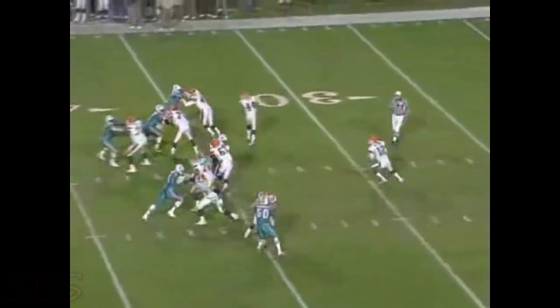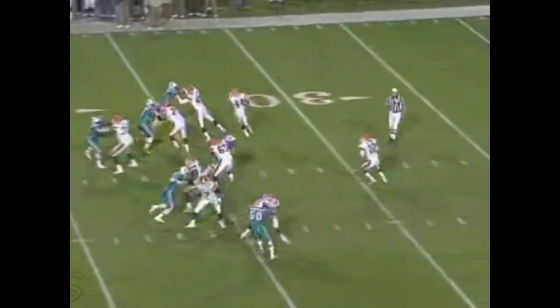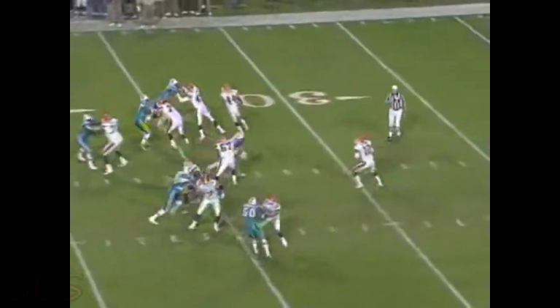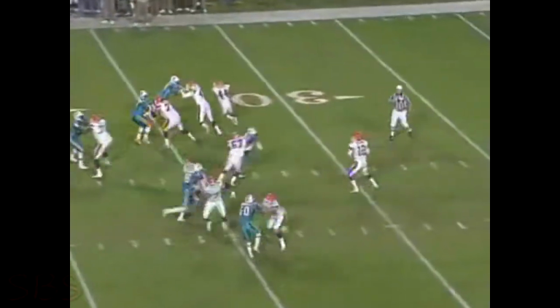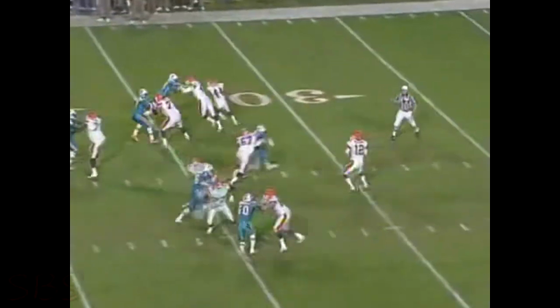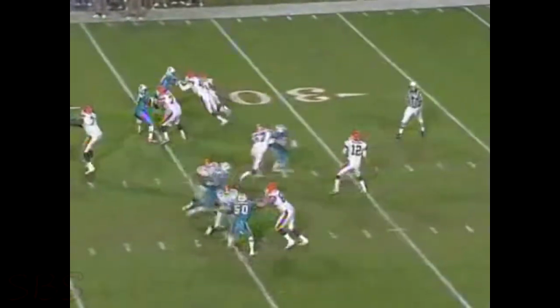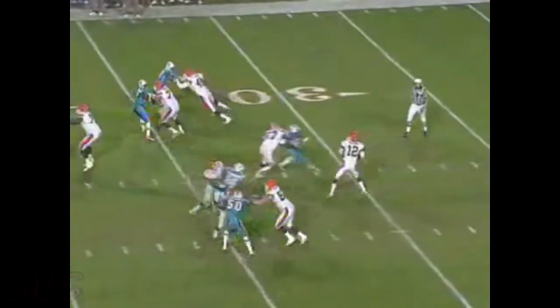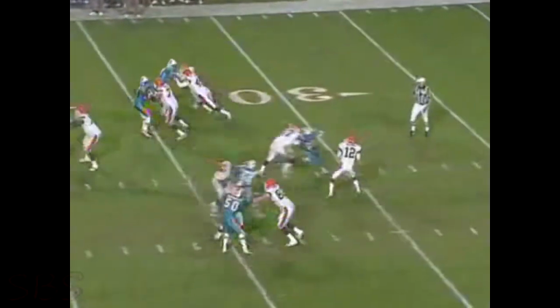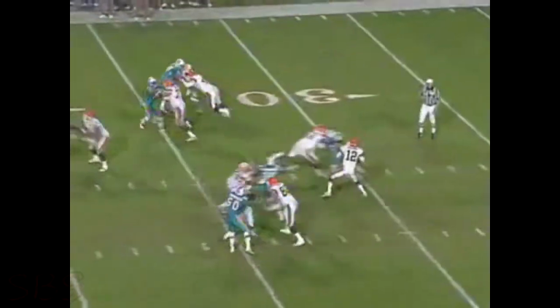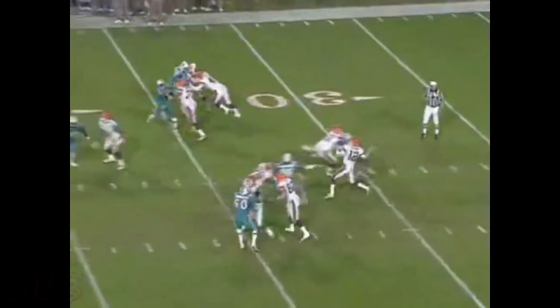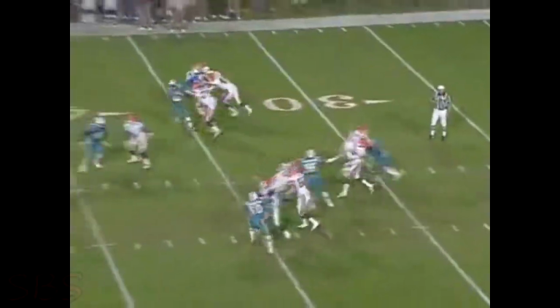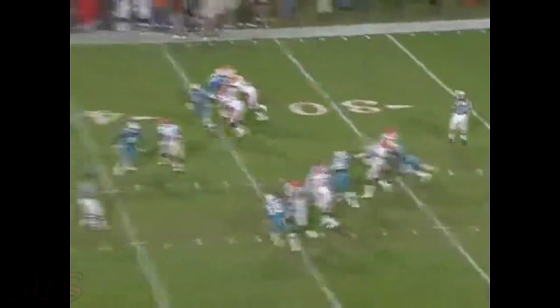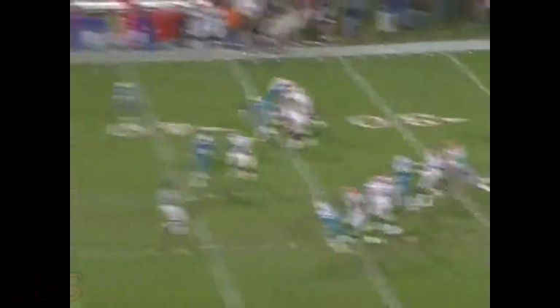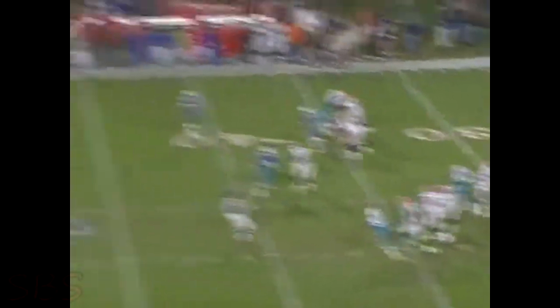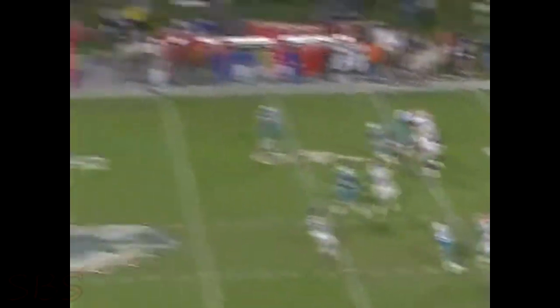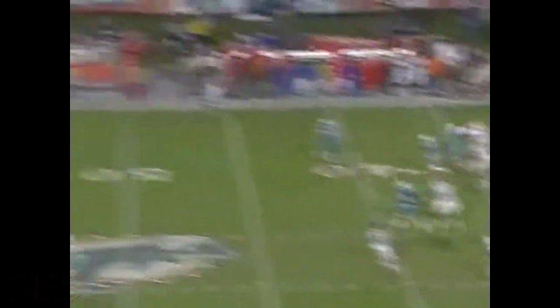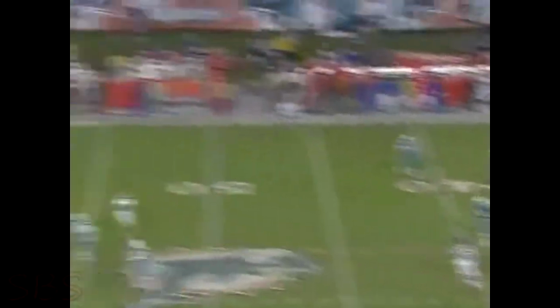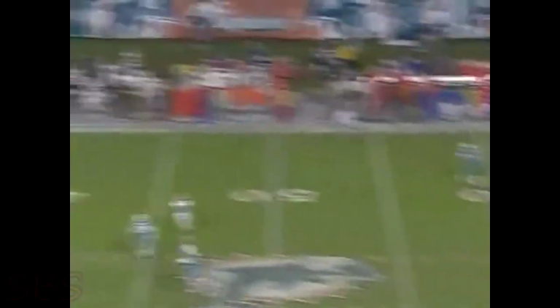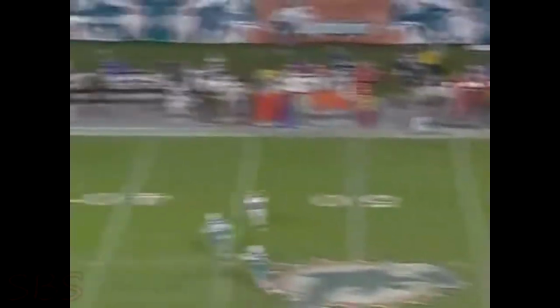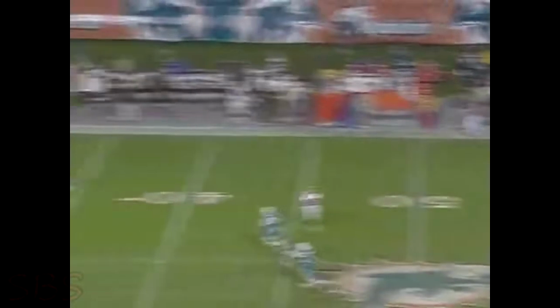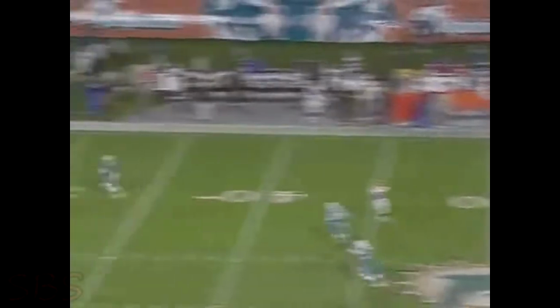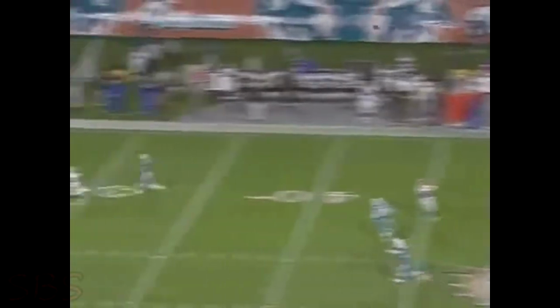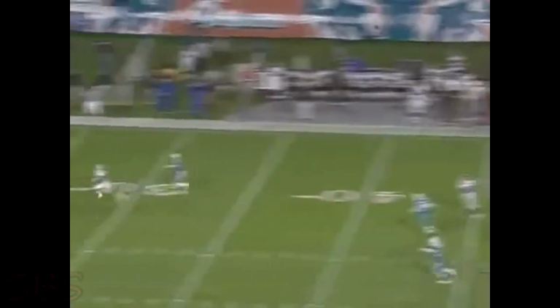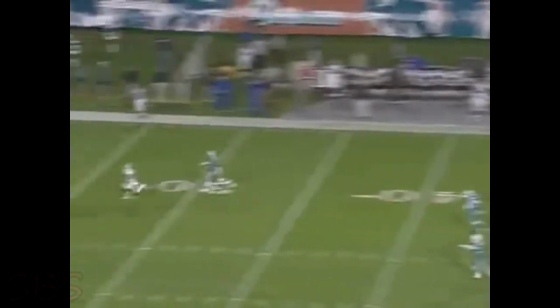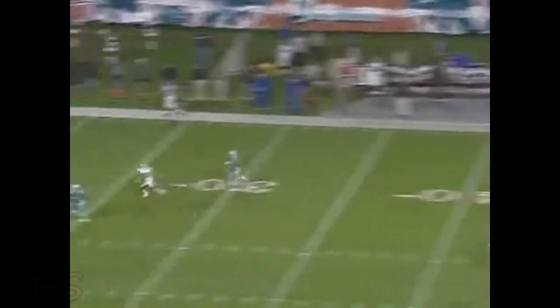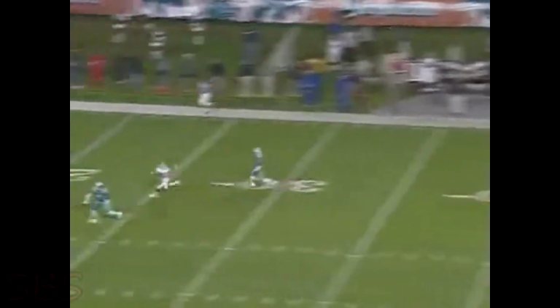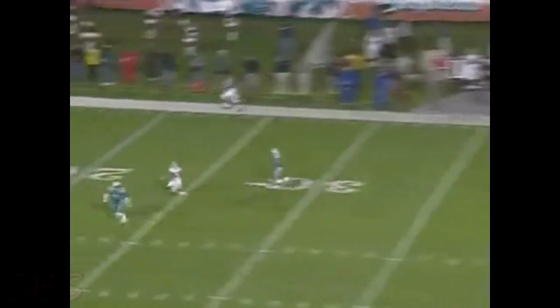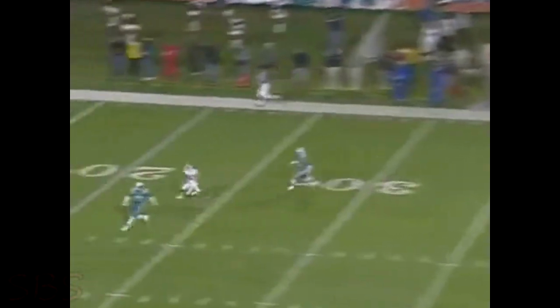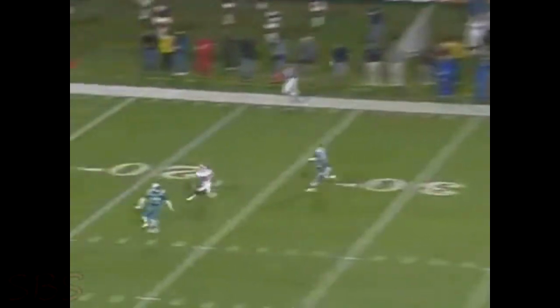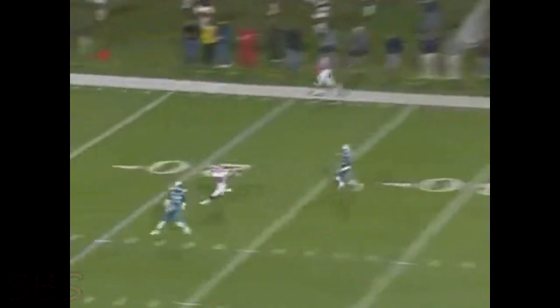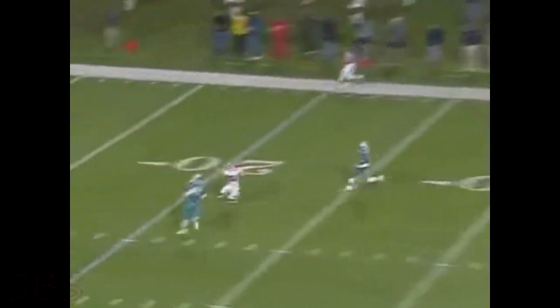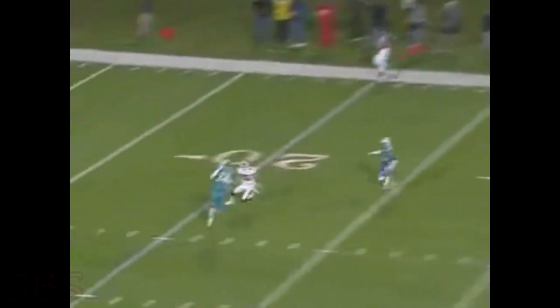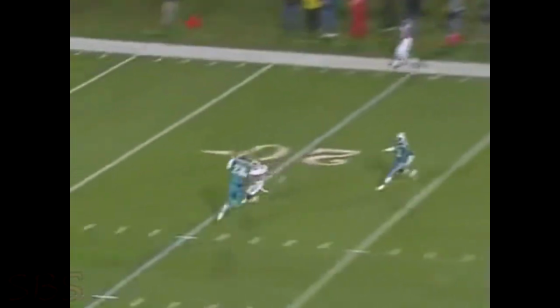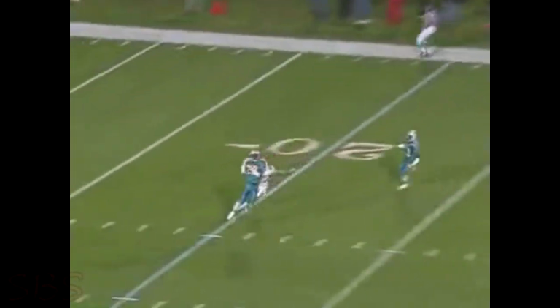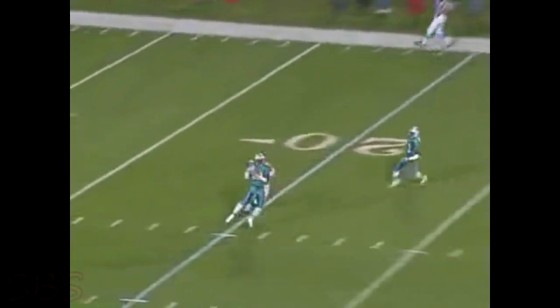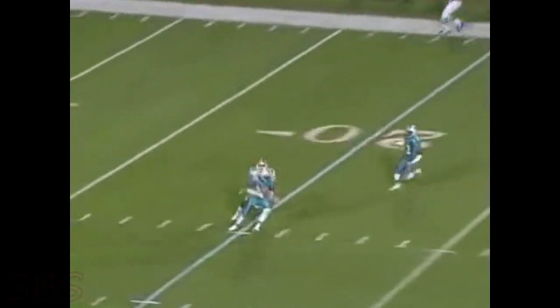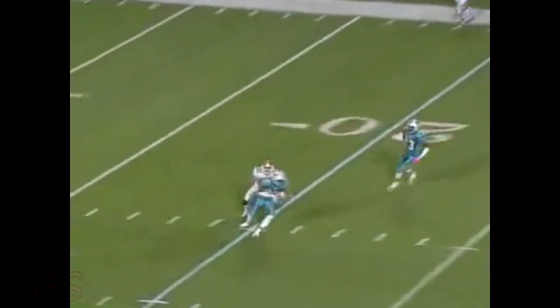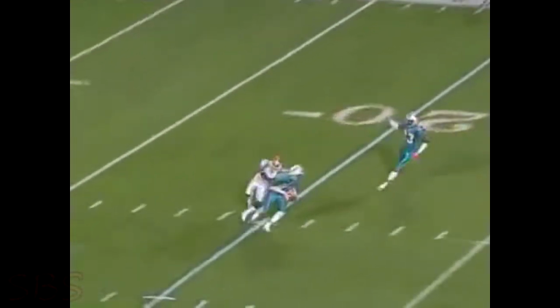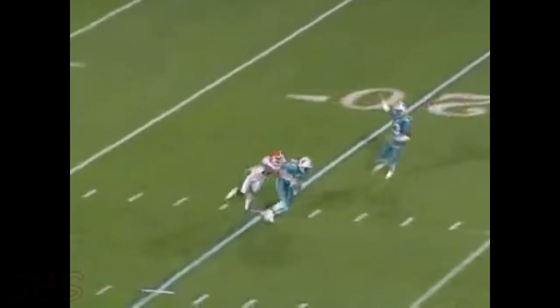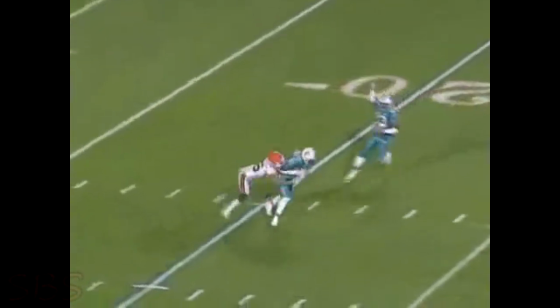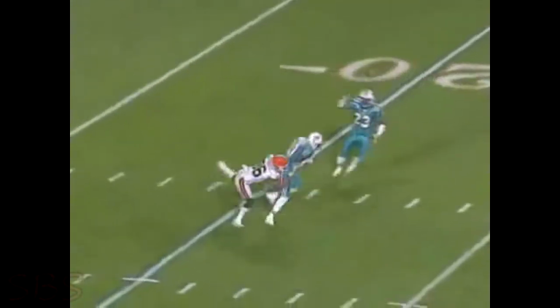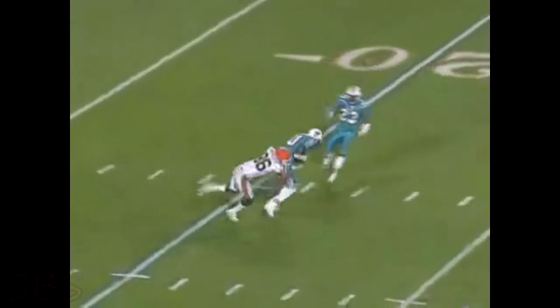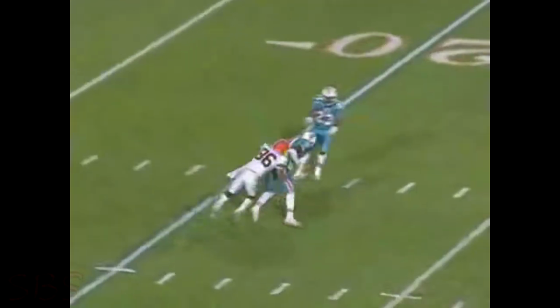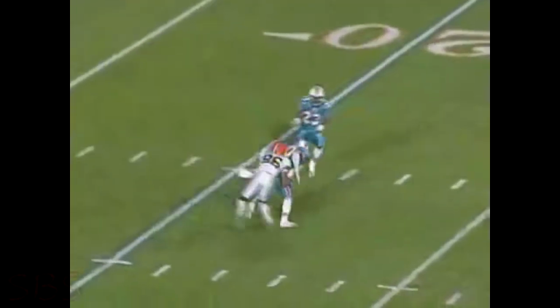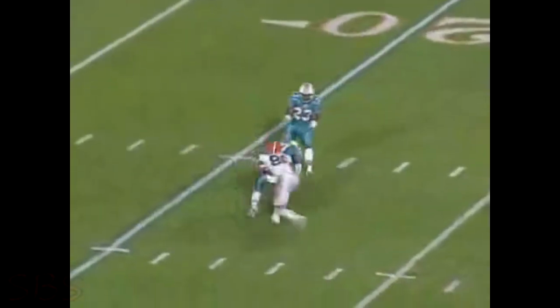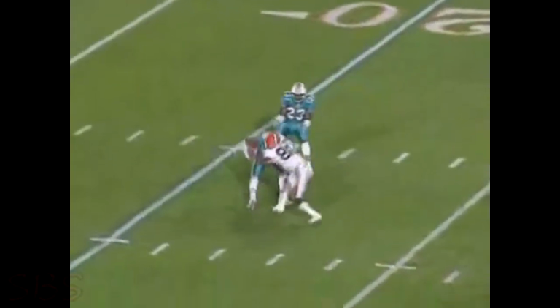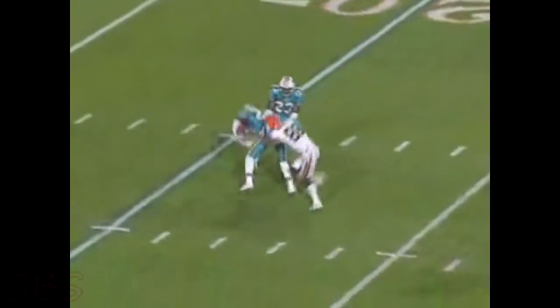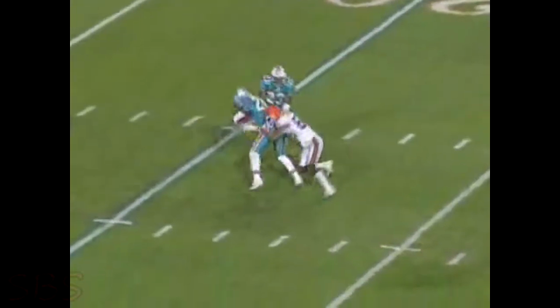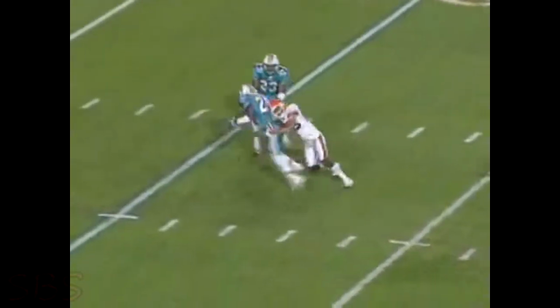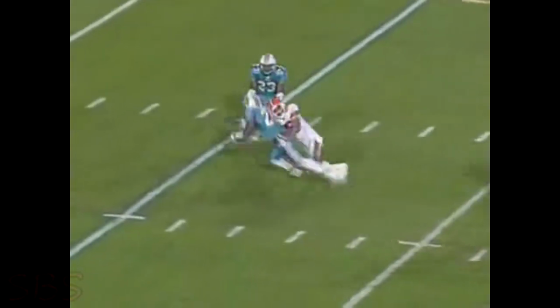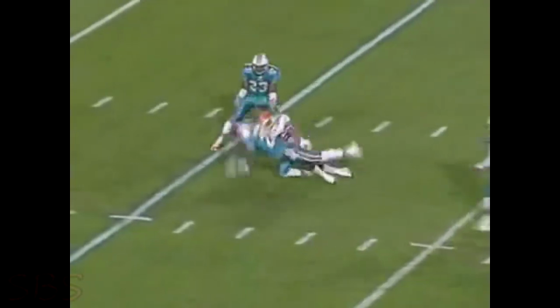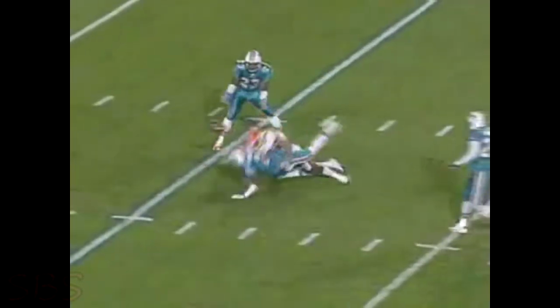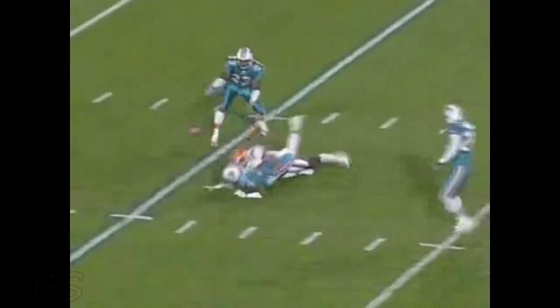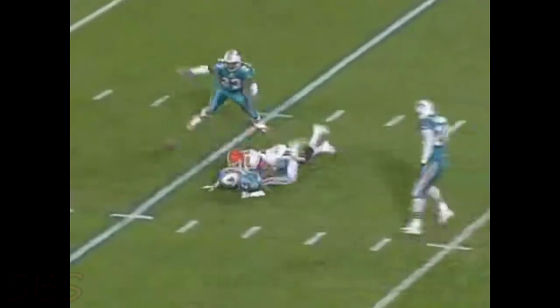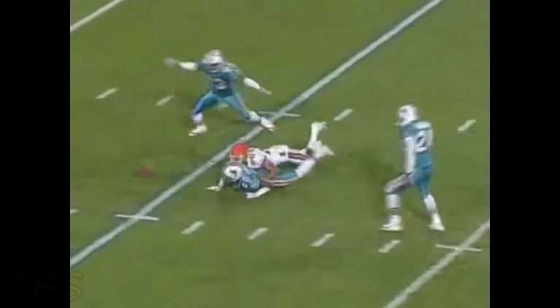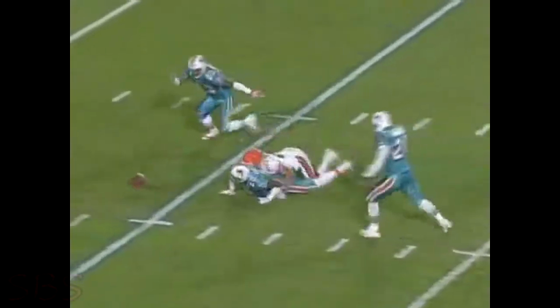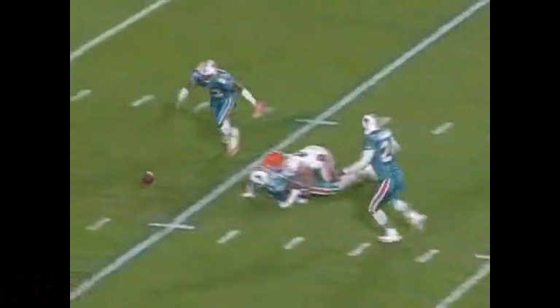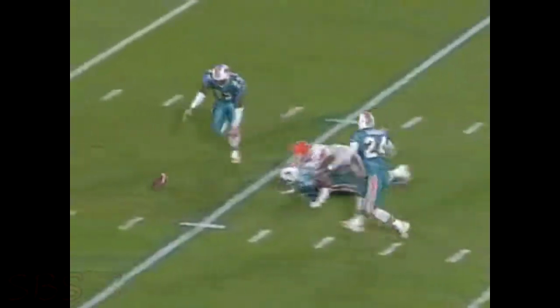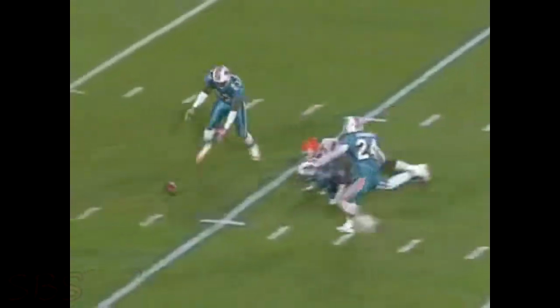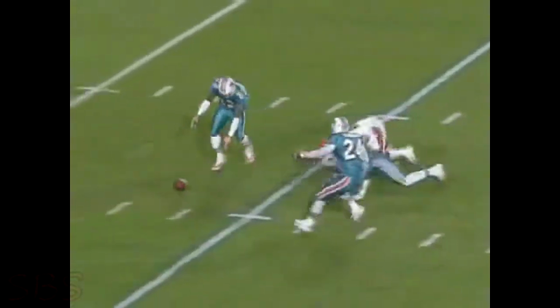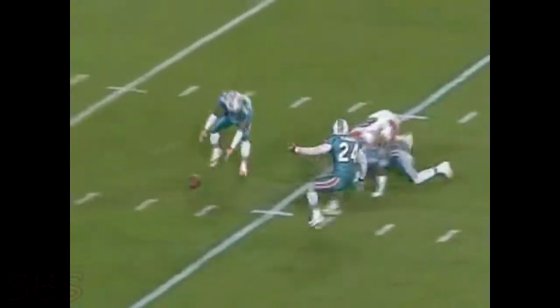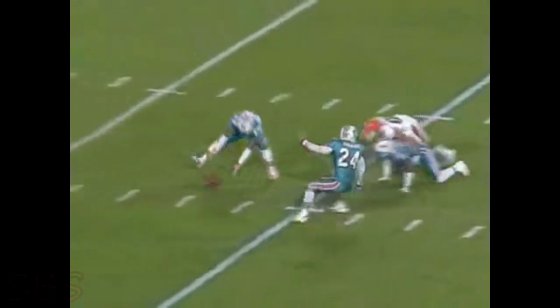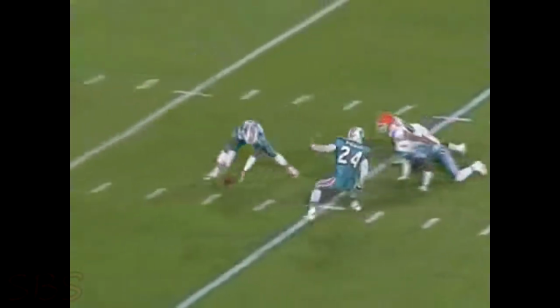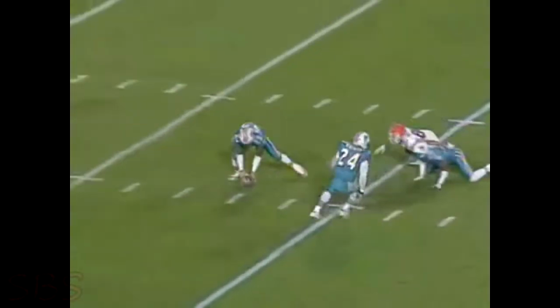Still tied in the third quarter, the Dolphins missed a shot at snagging the momentum when they fumbled away an interception after a series of laterals.